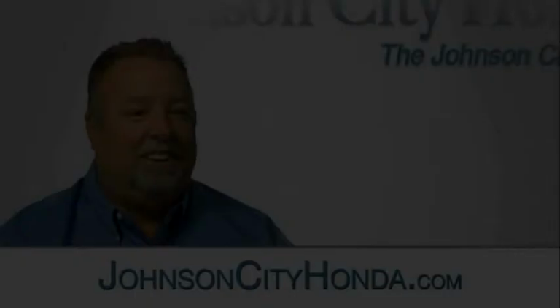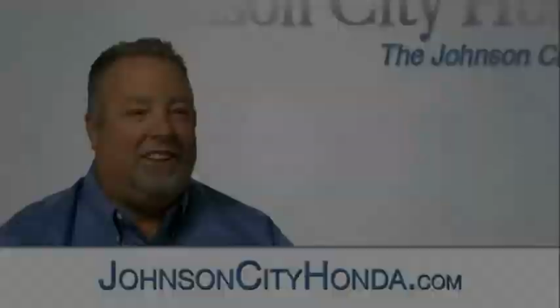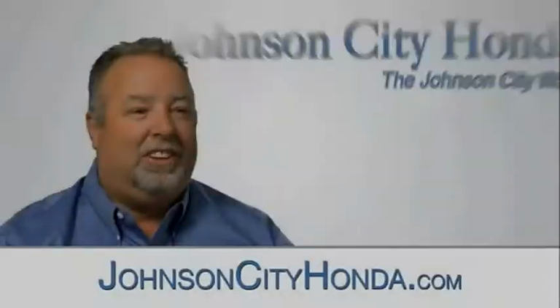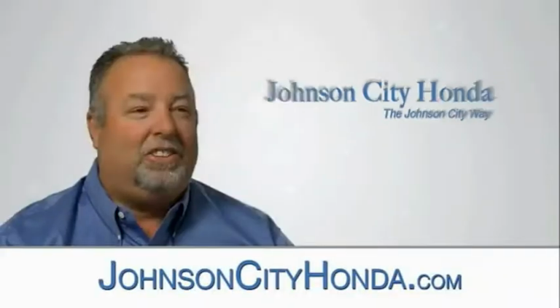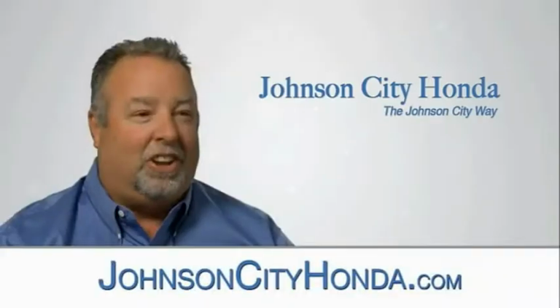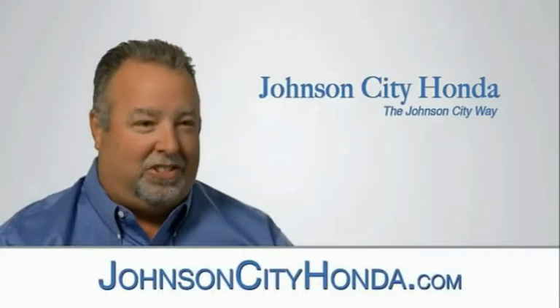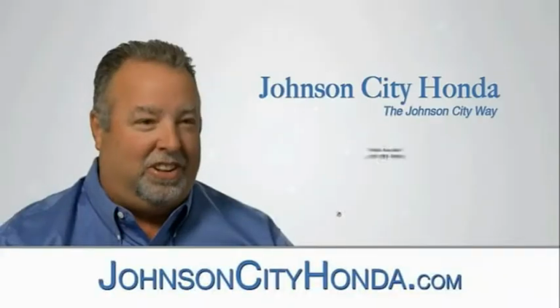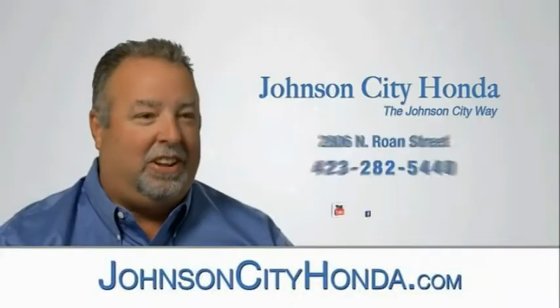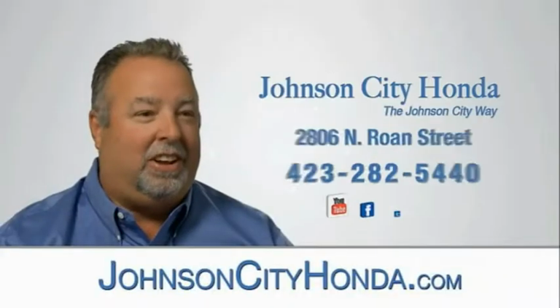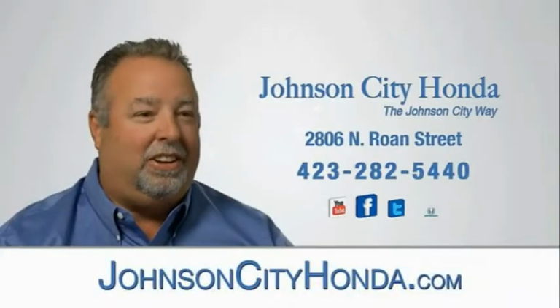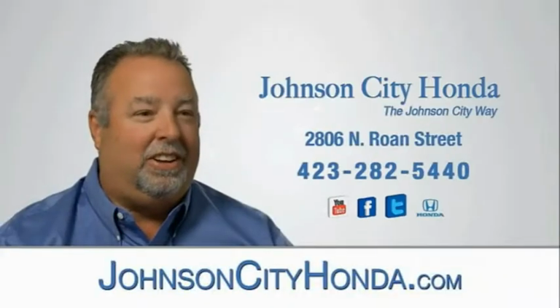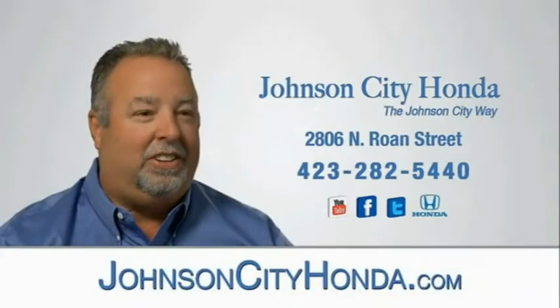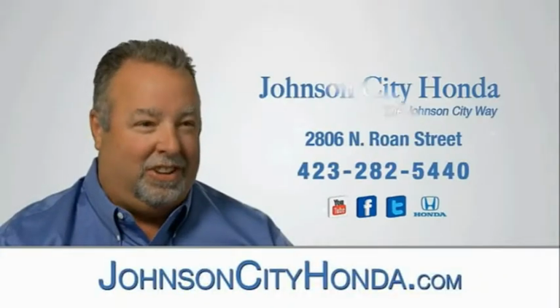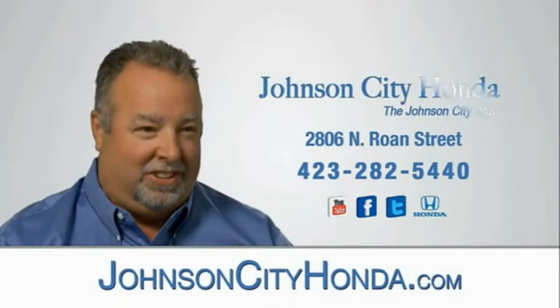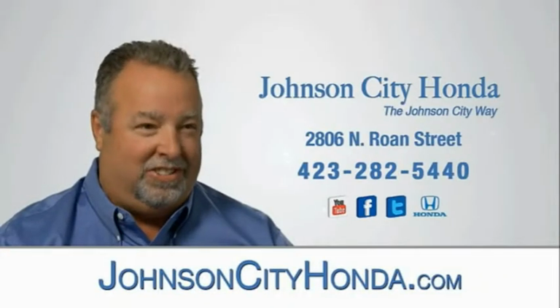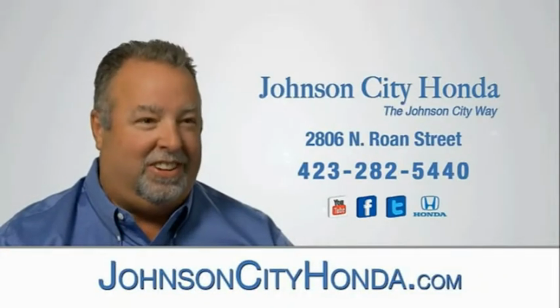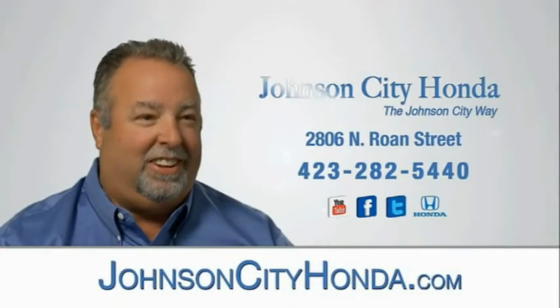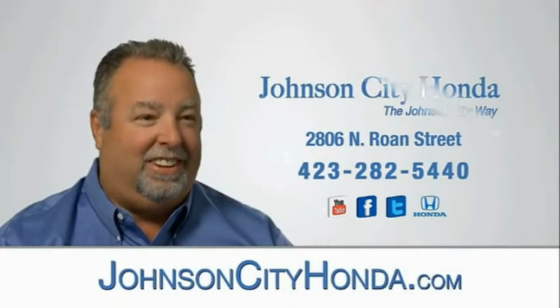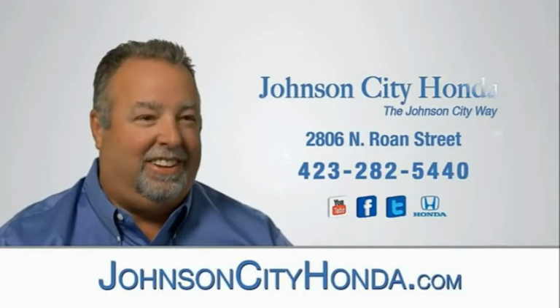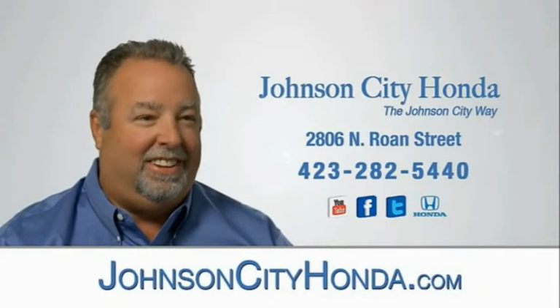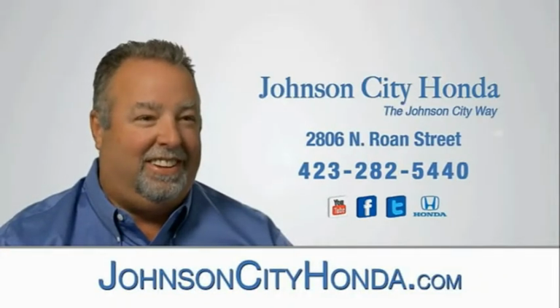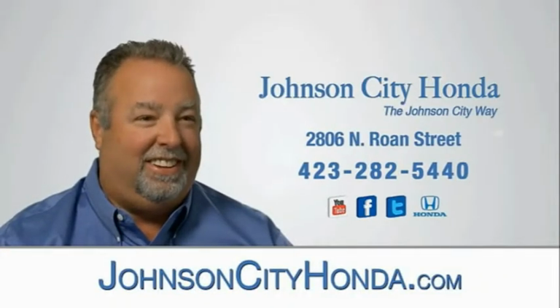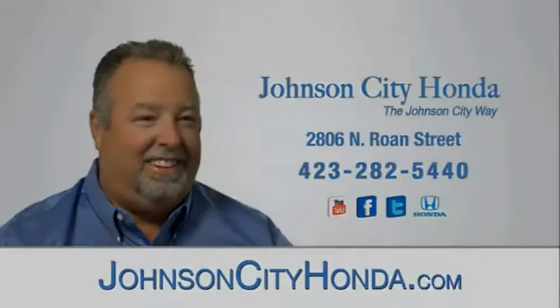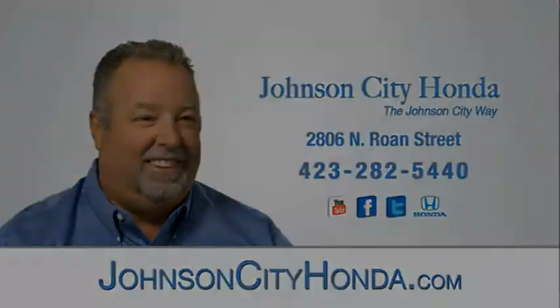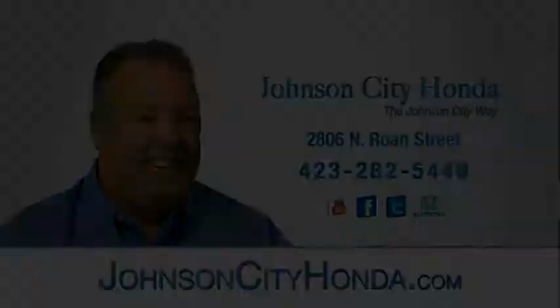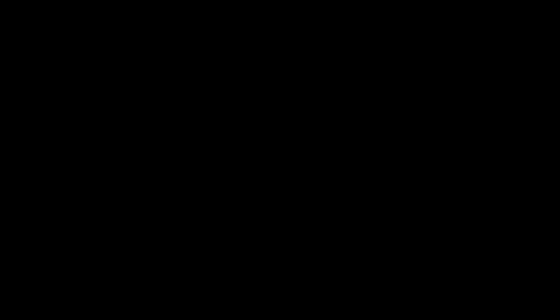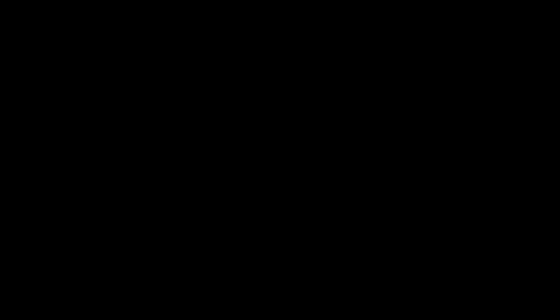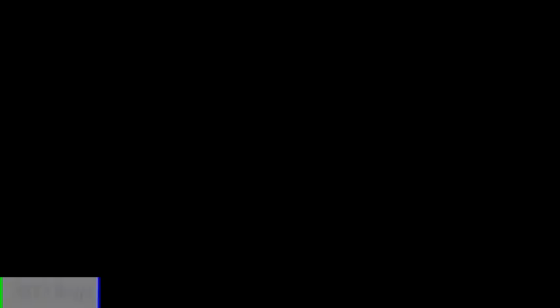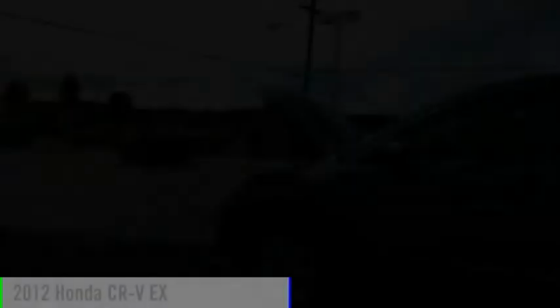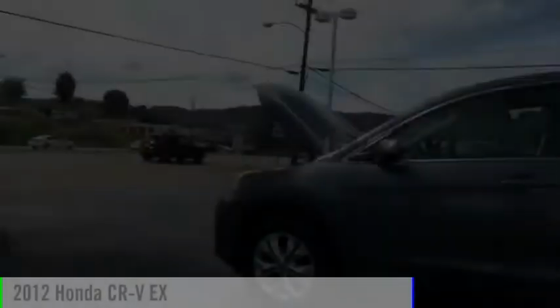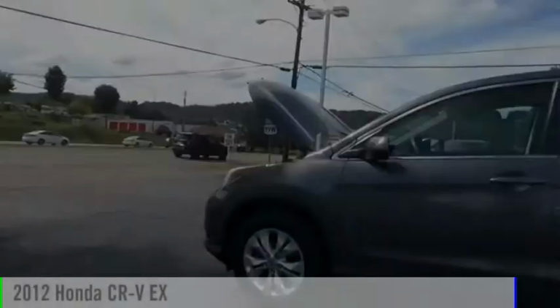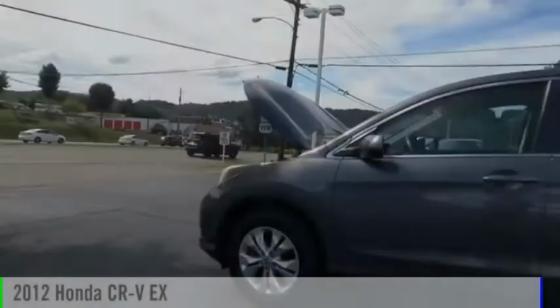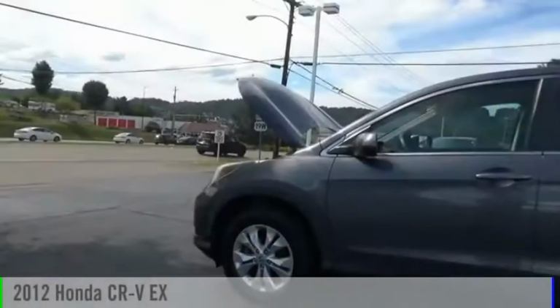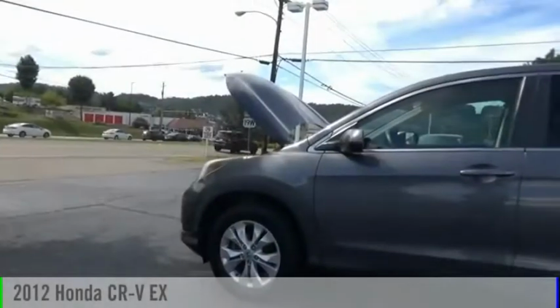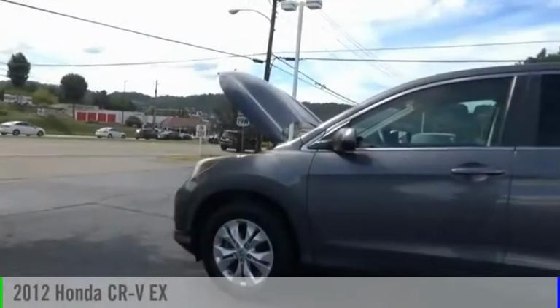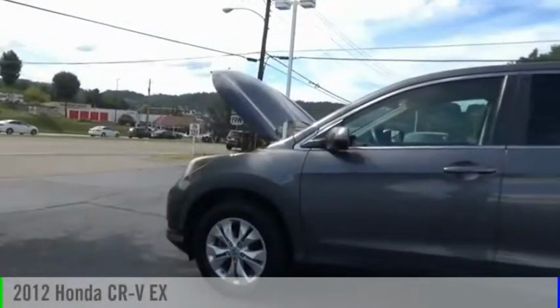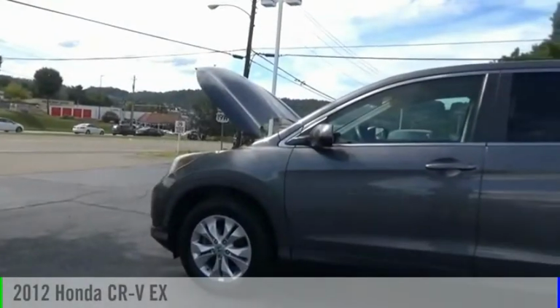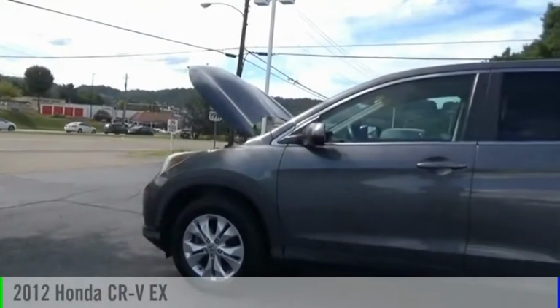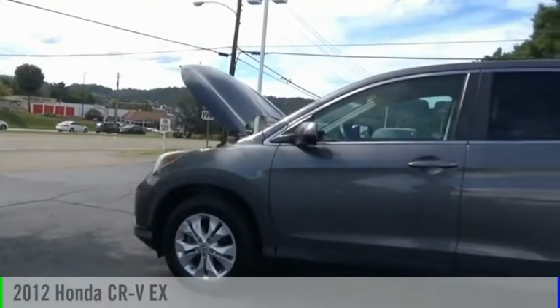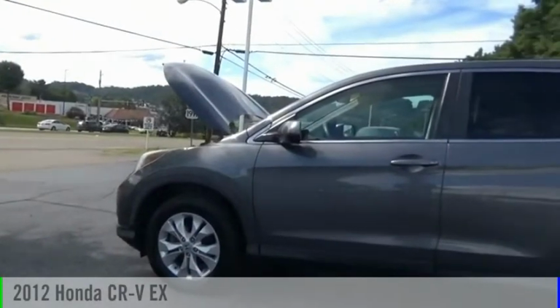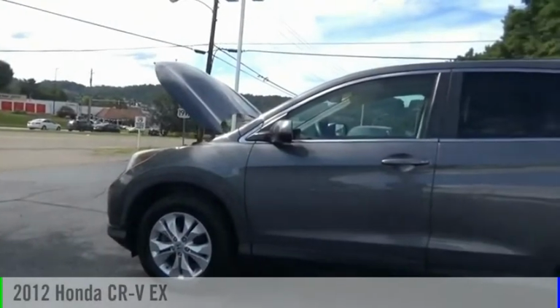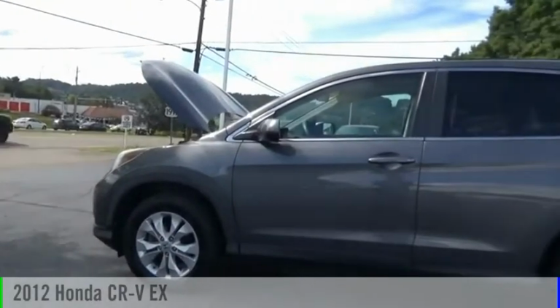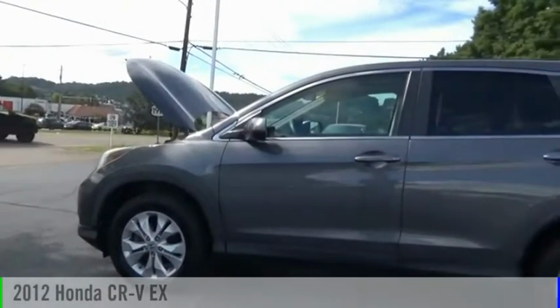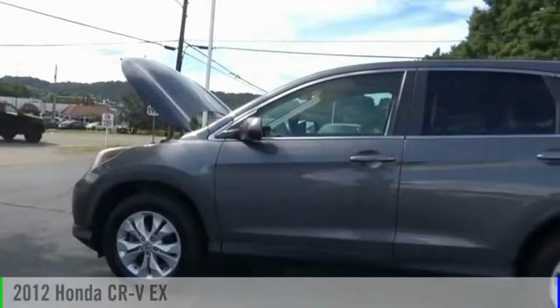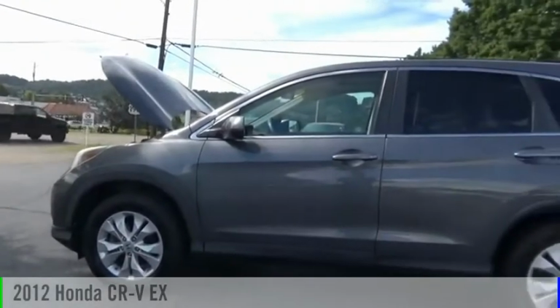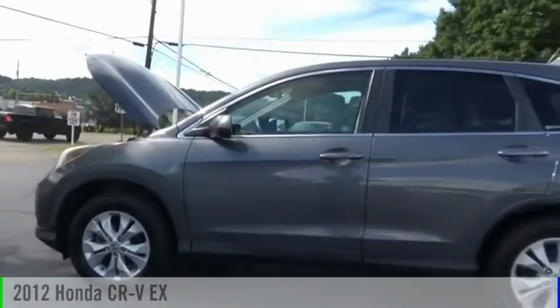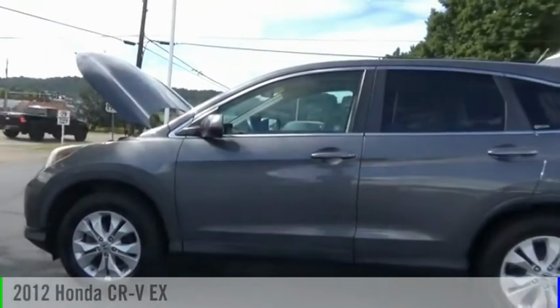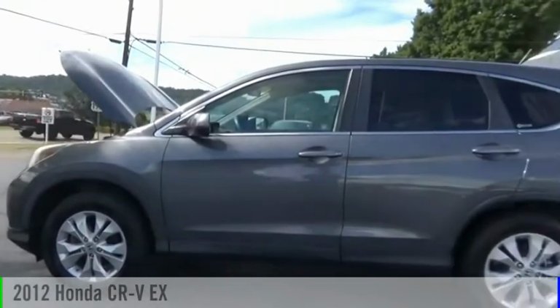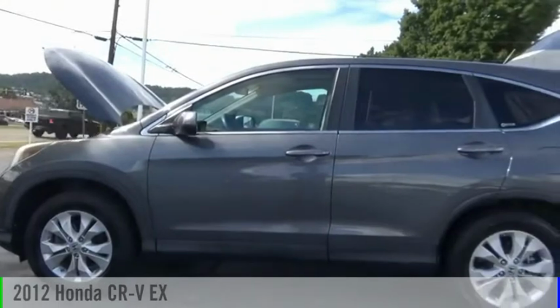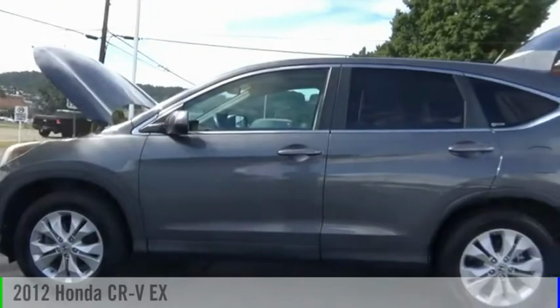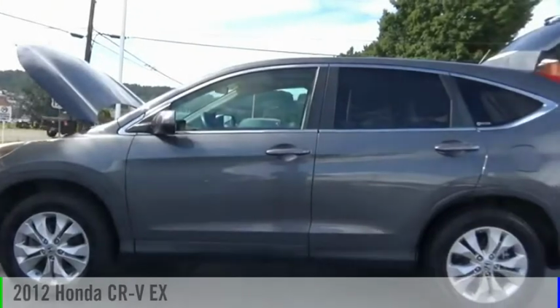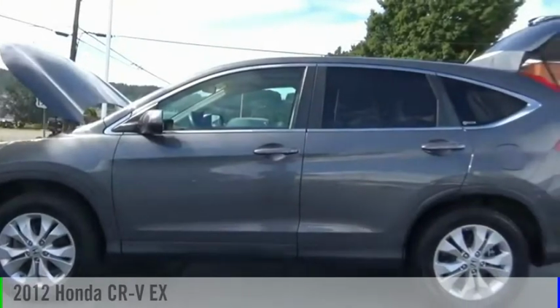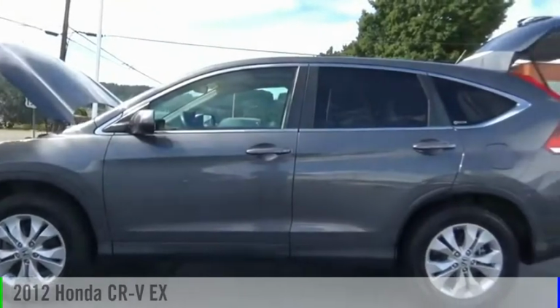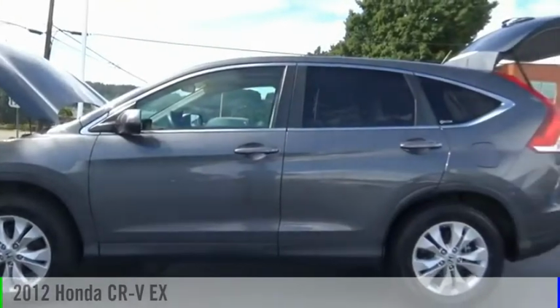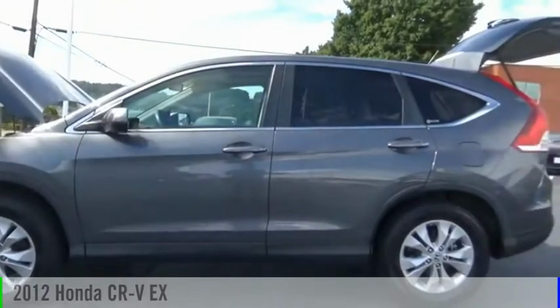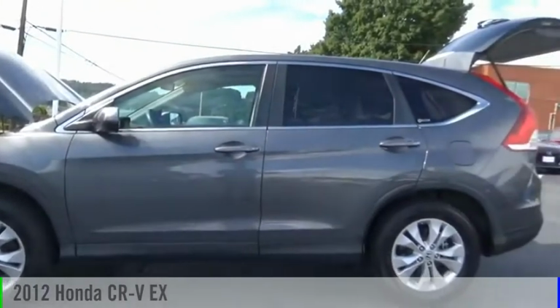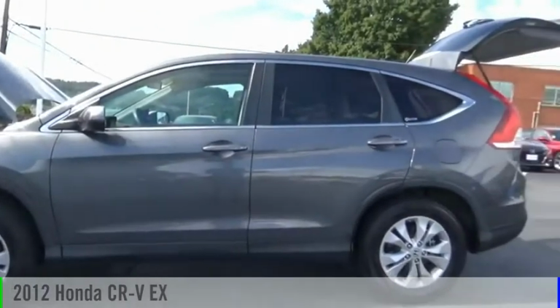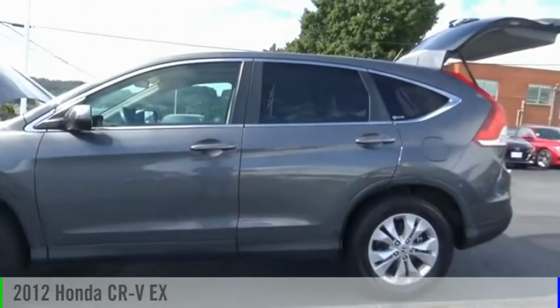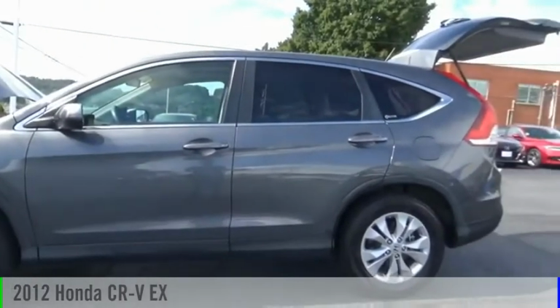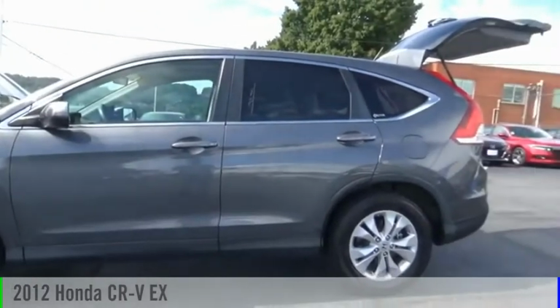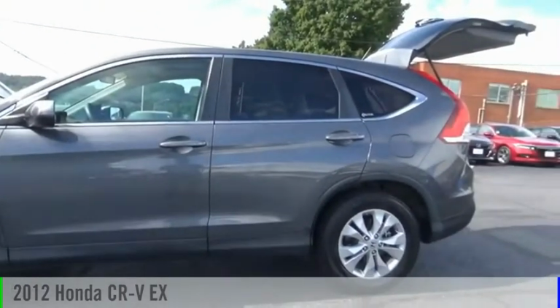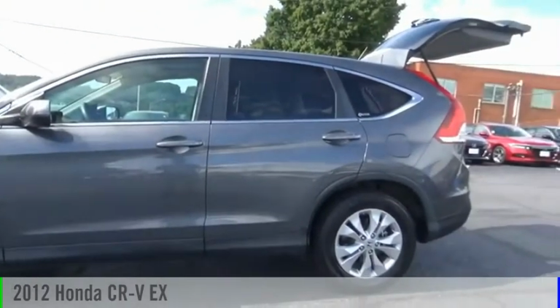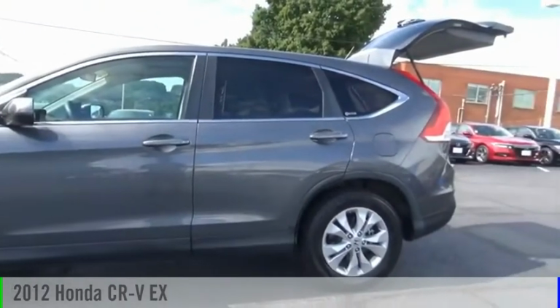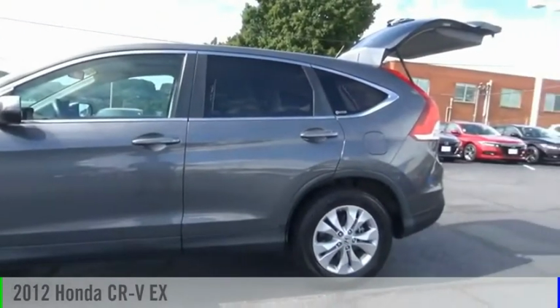Johnson City Honda, Johnson City. We are pleased to show you the 2012 CR-V.